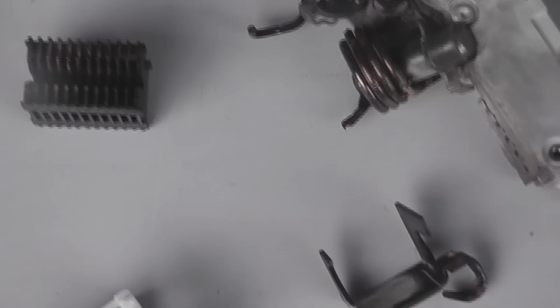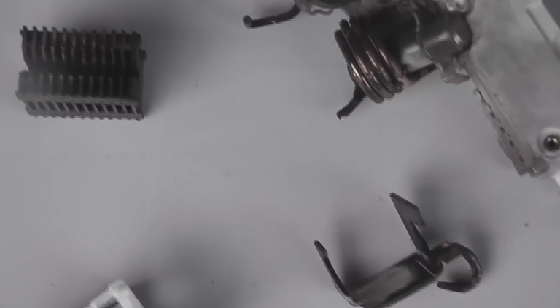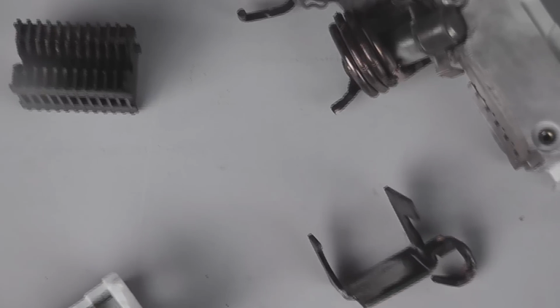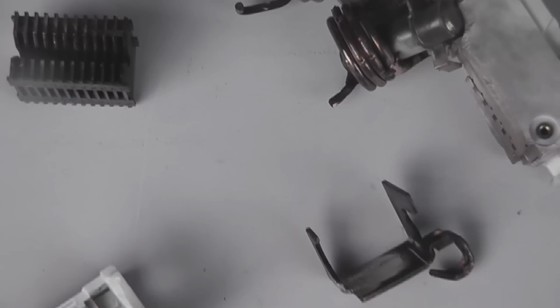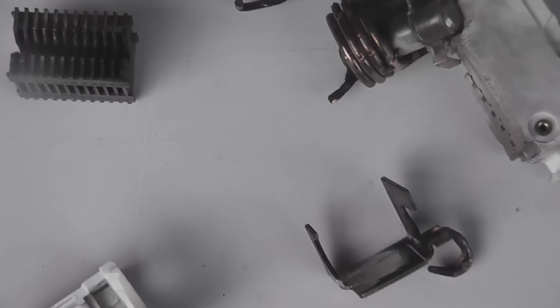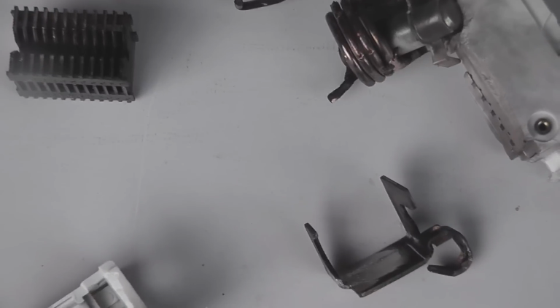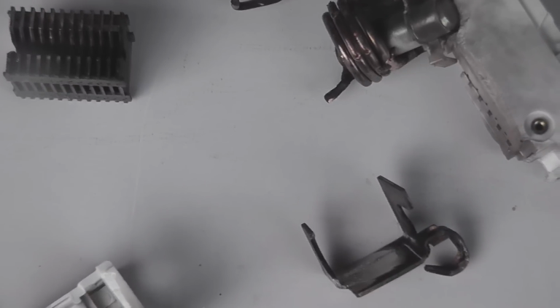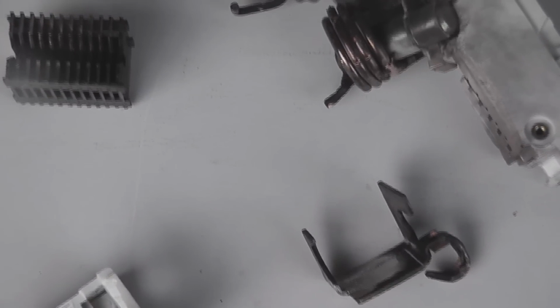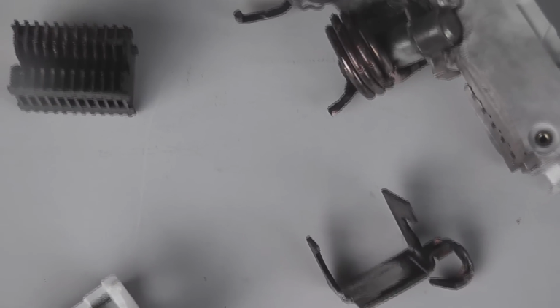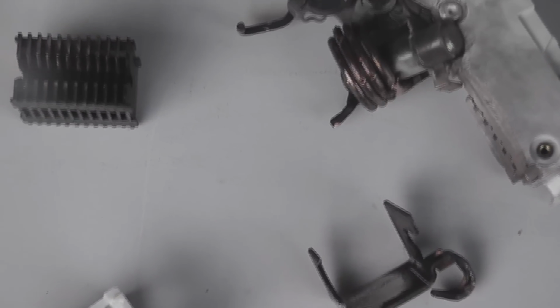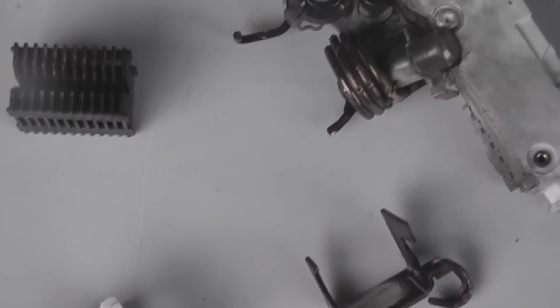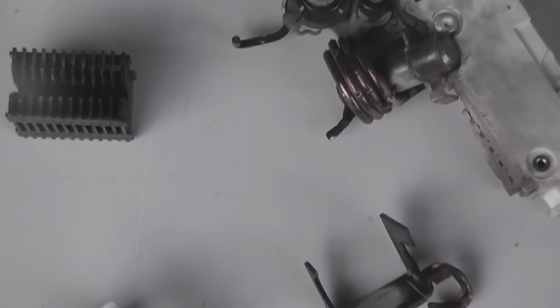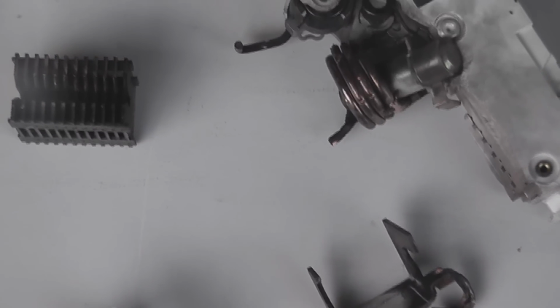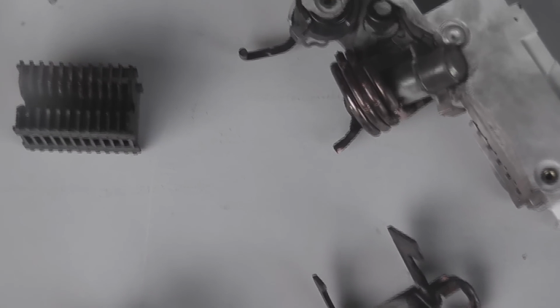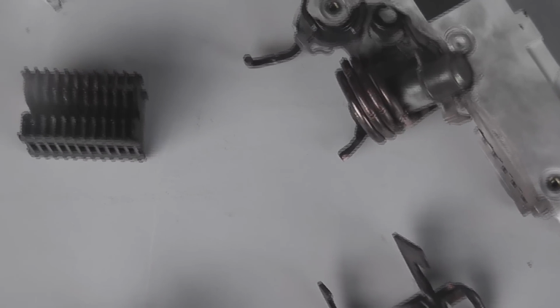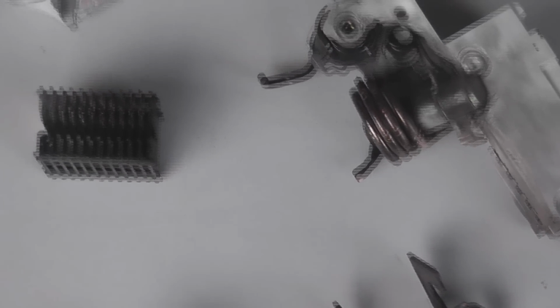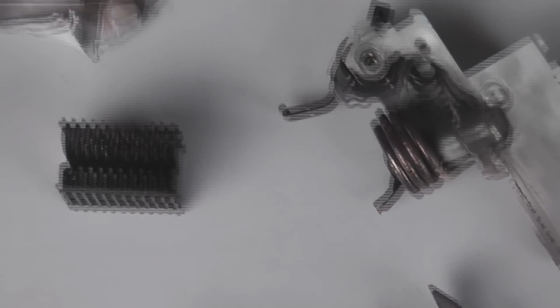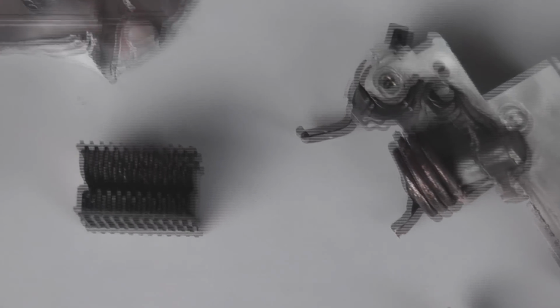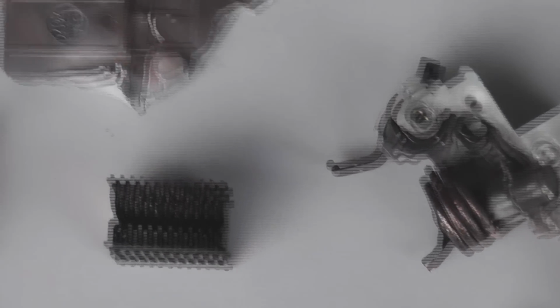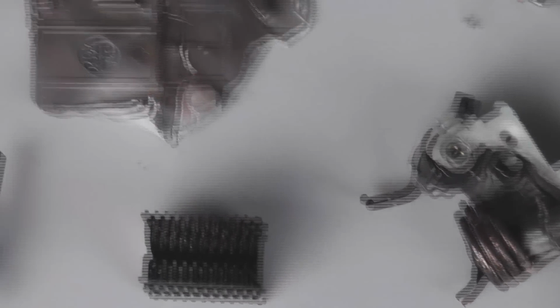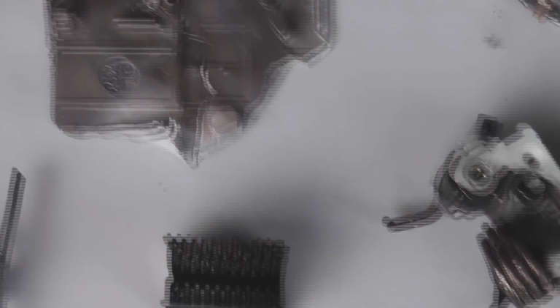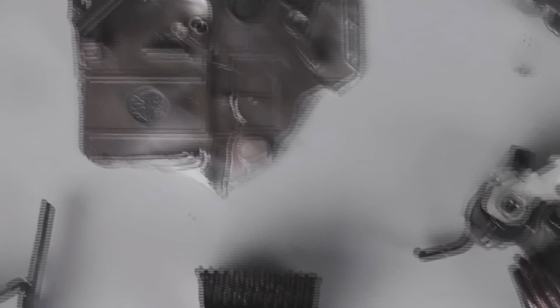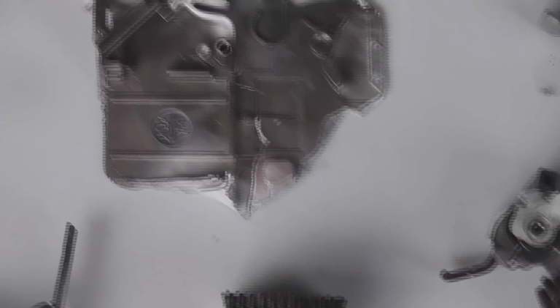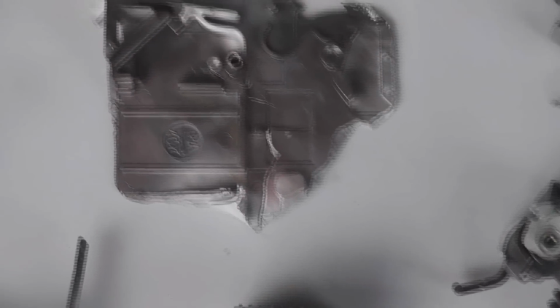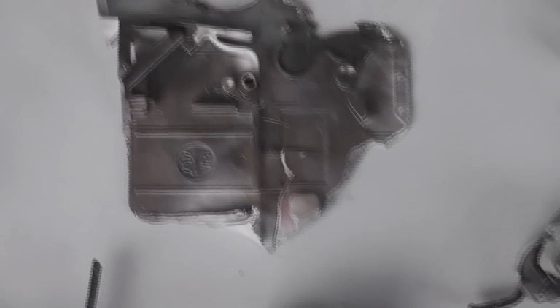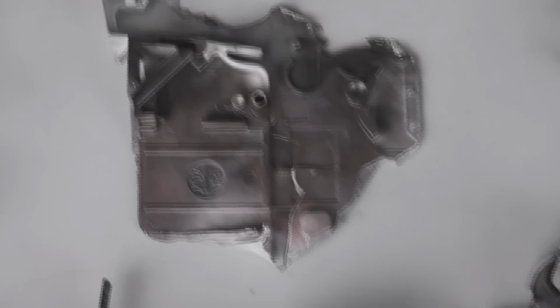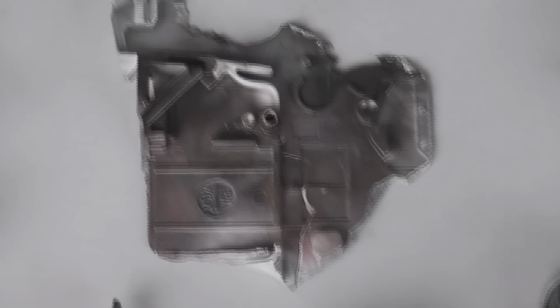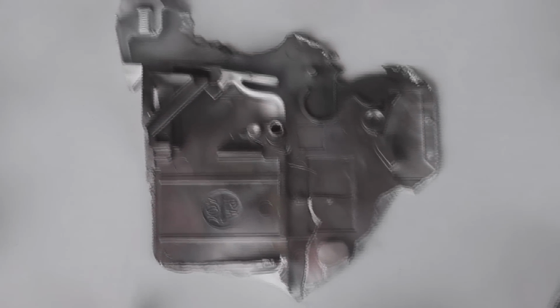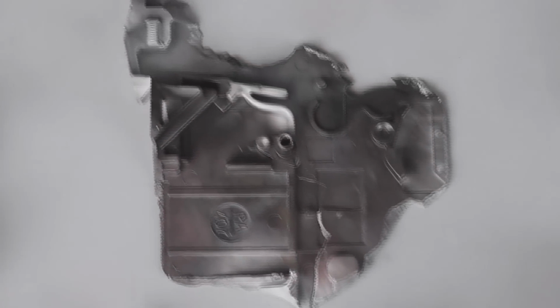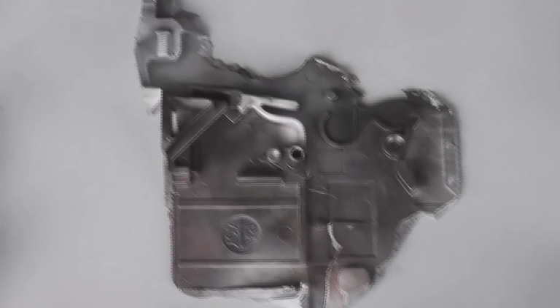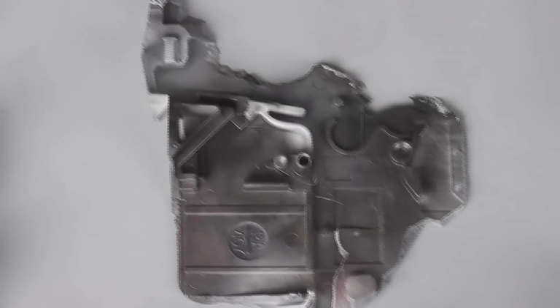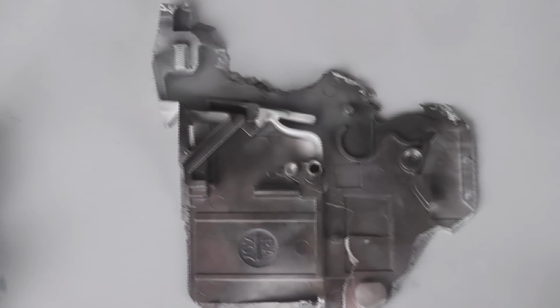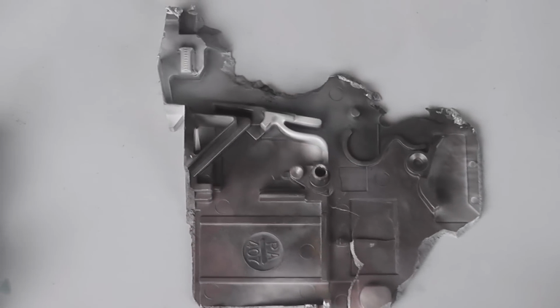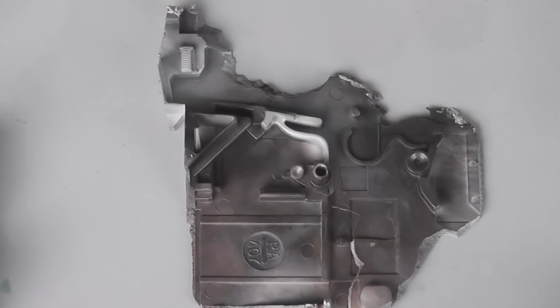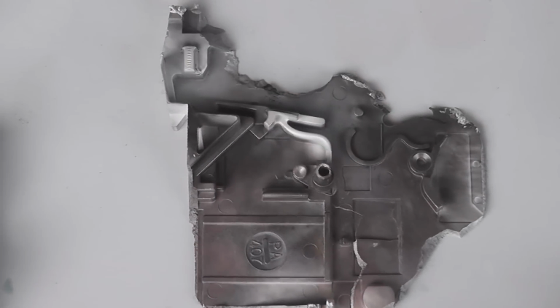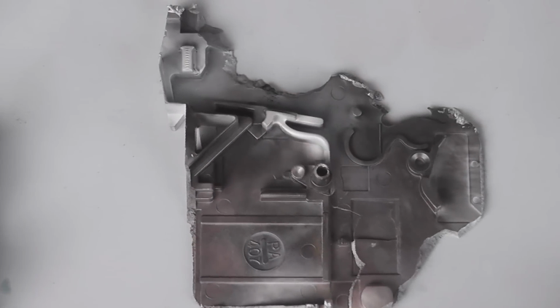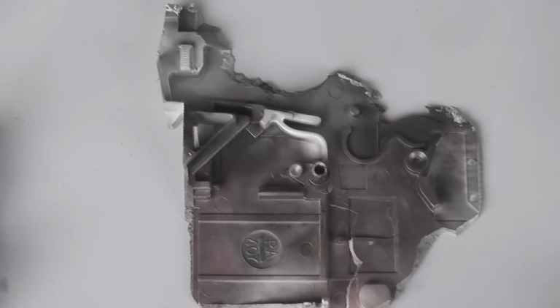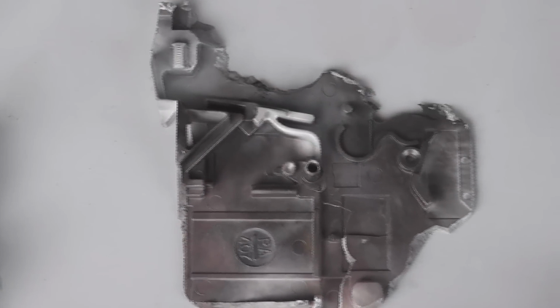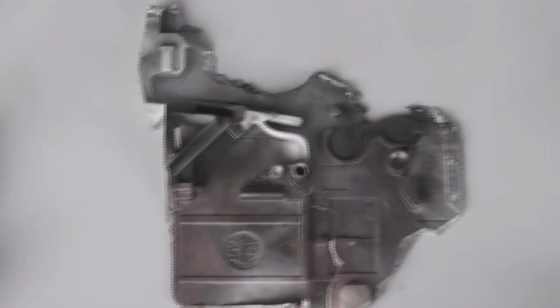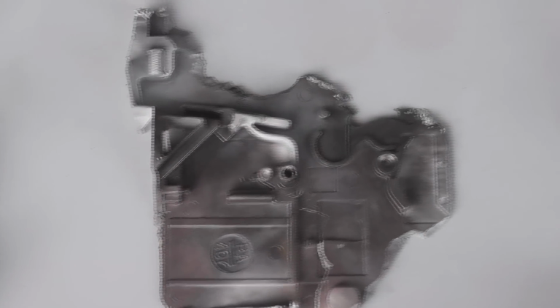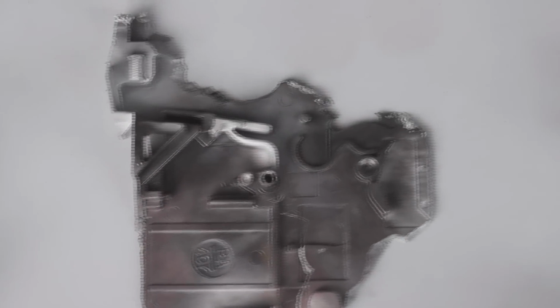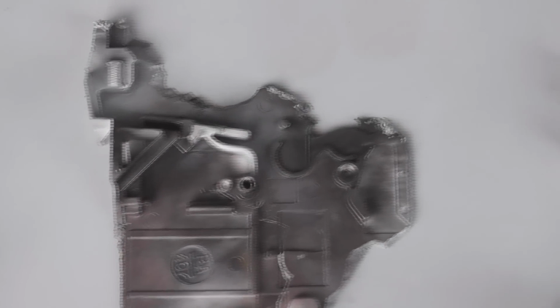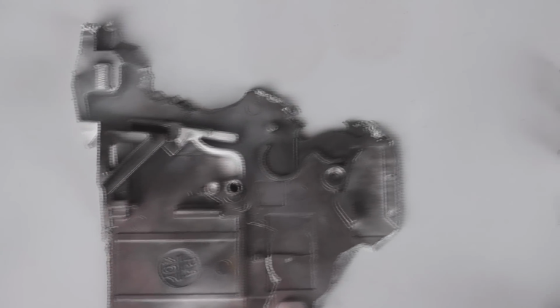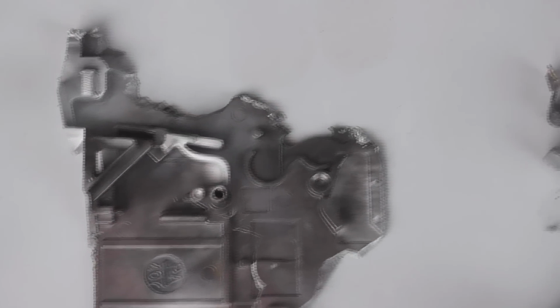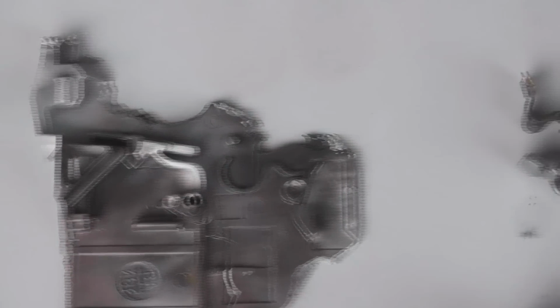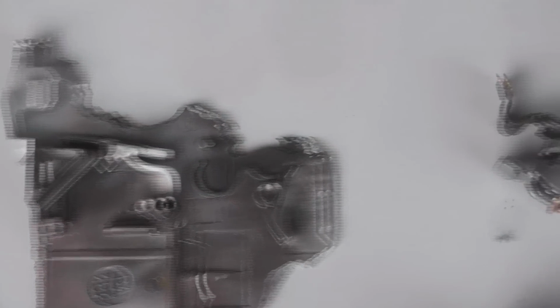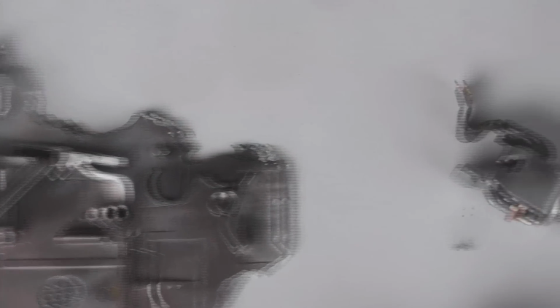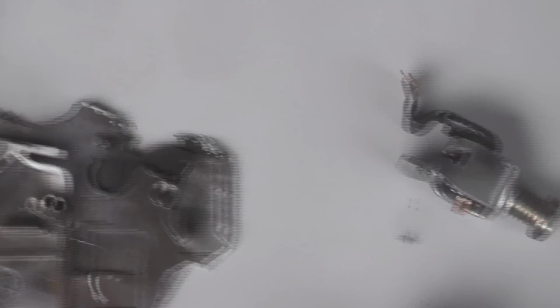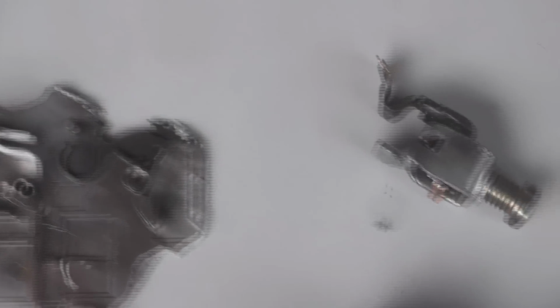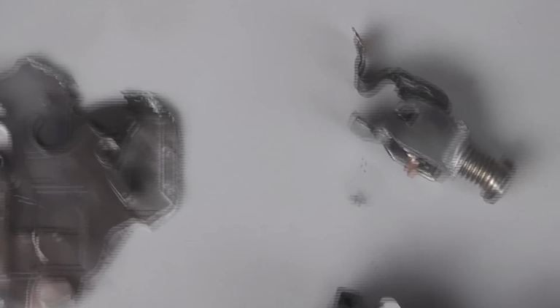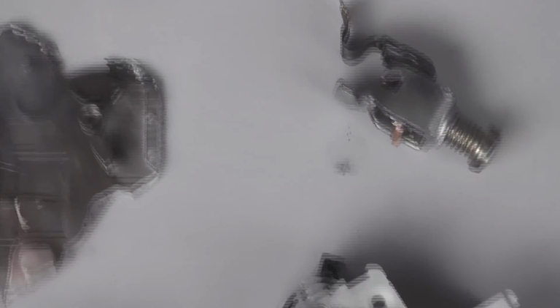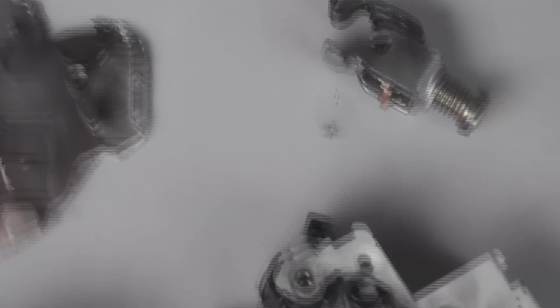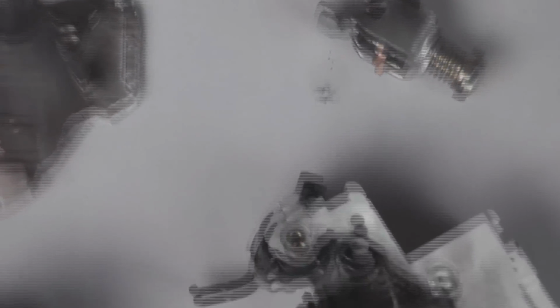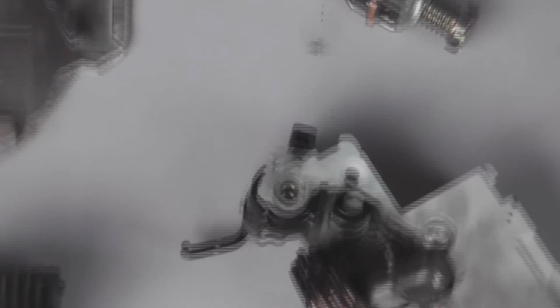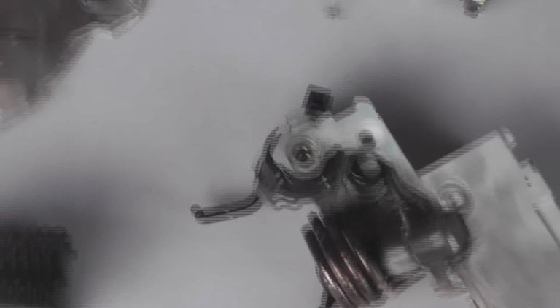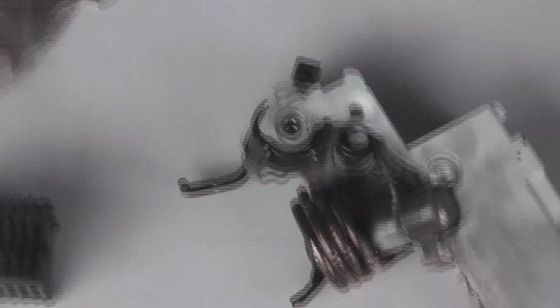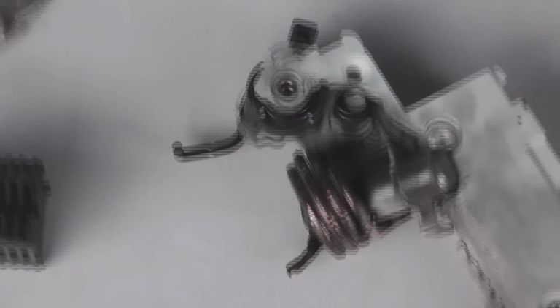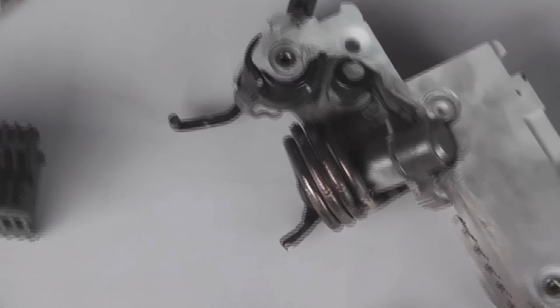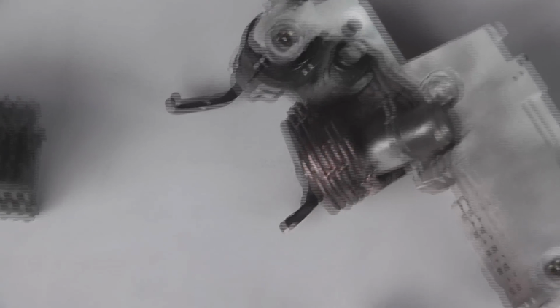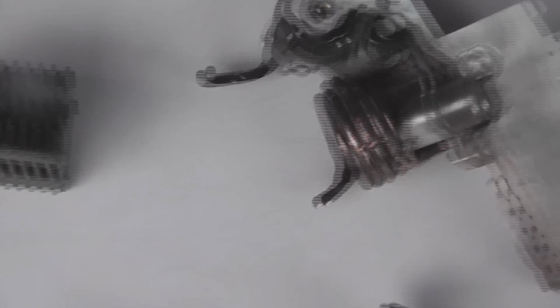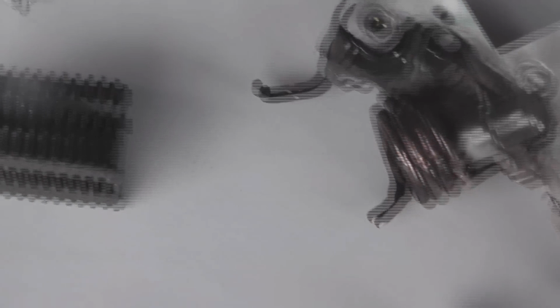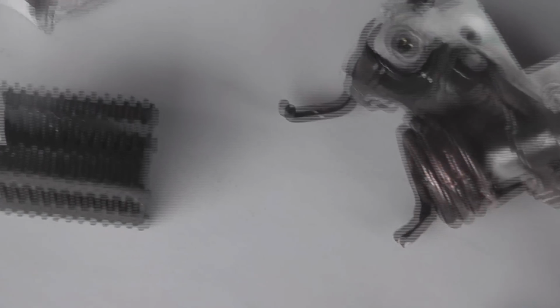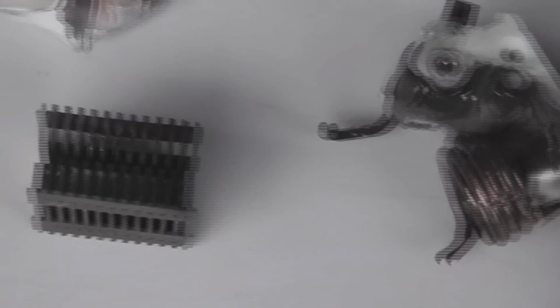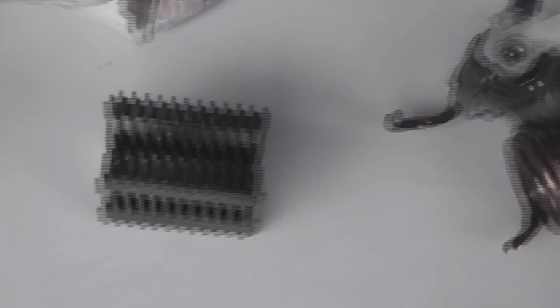It was also a 400 volt rated breaker, so it was a bit pushed hard — but who cares, it was fun anyway. Bye.